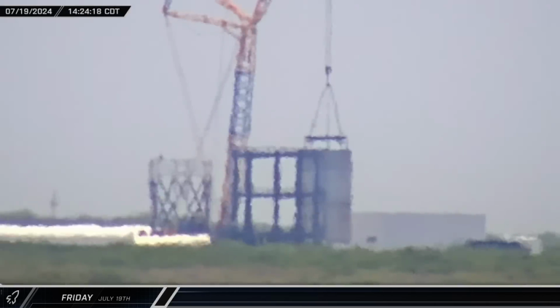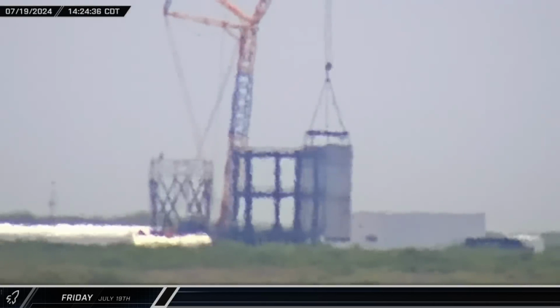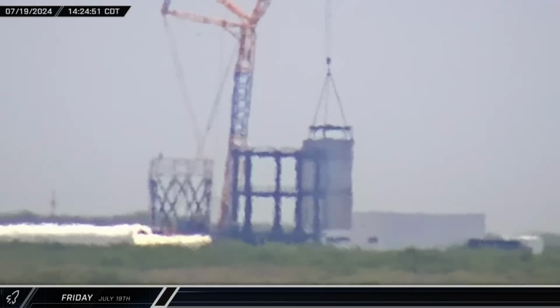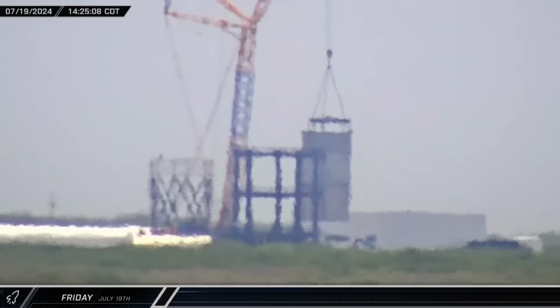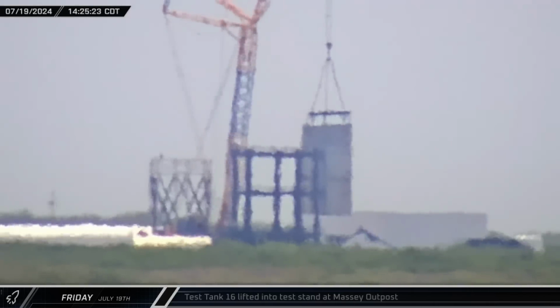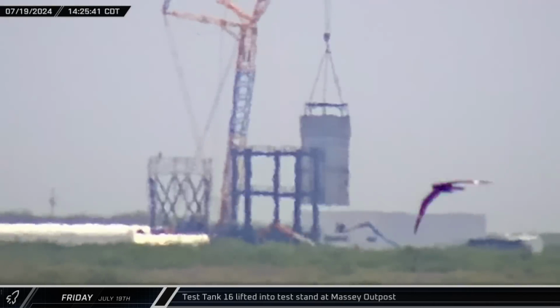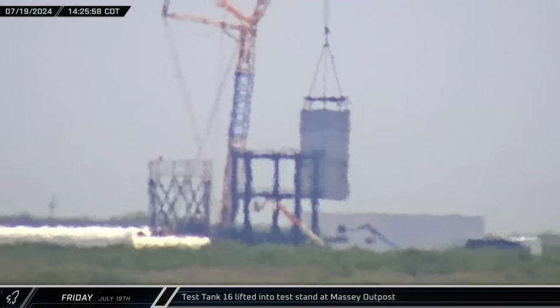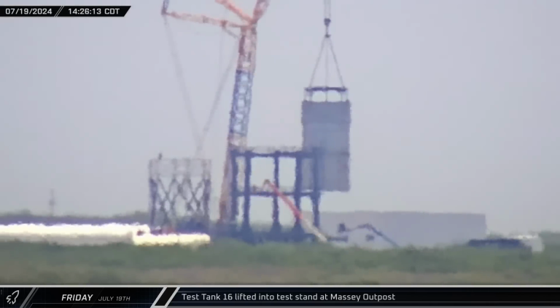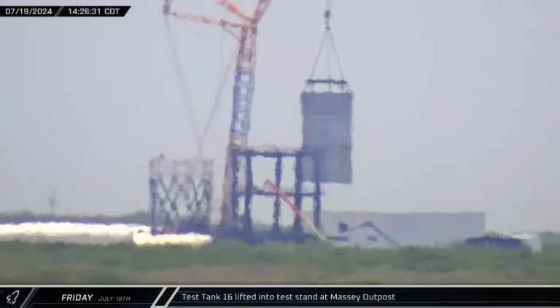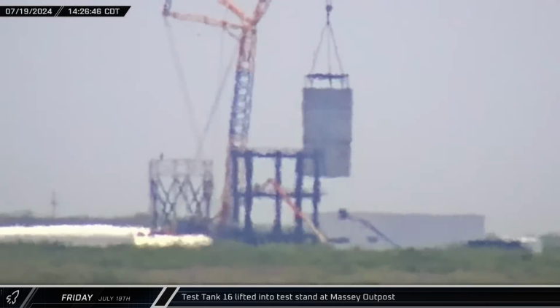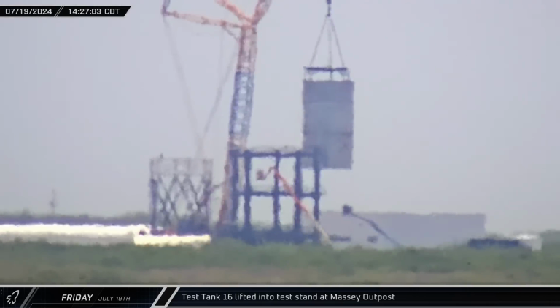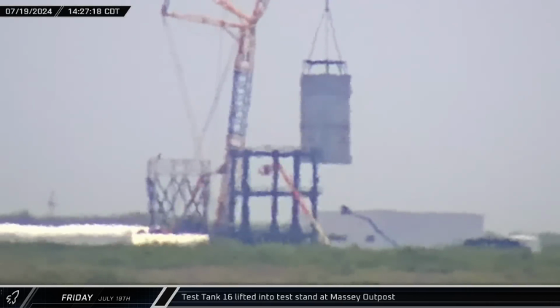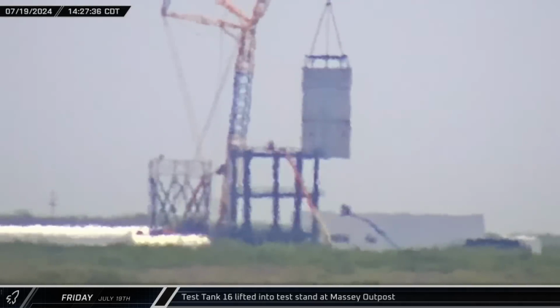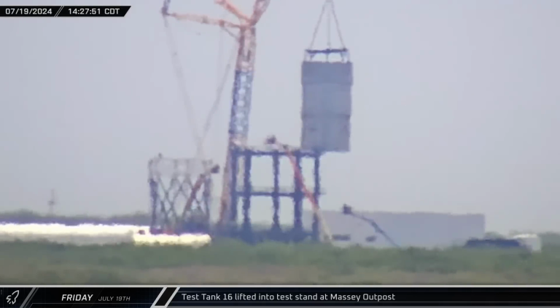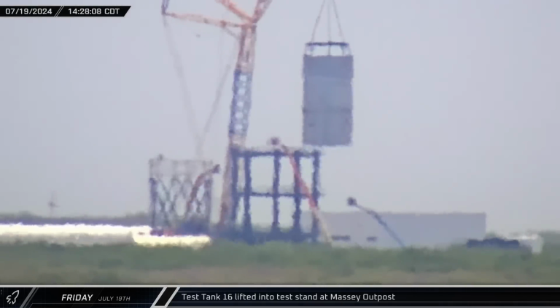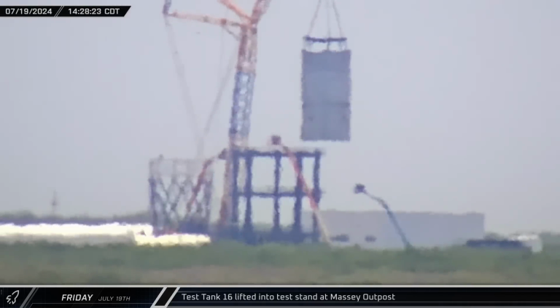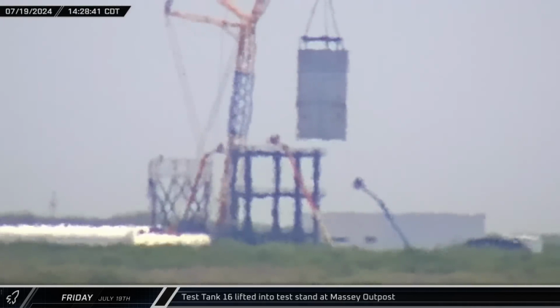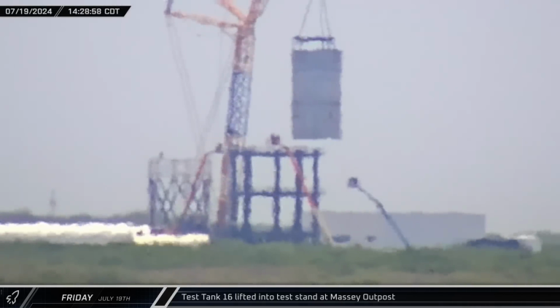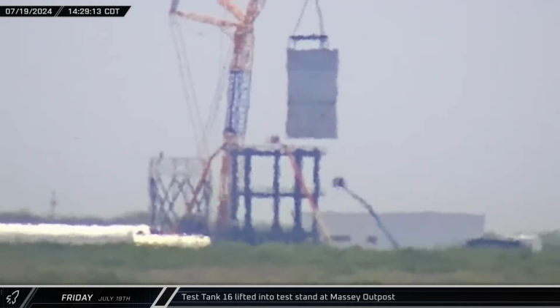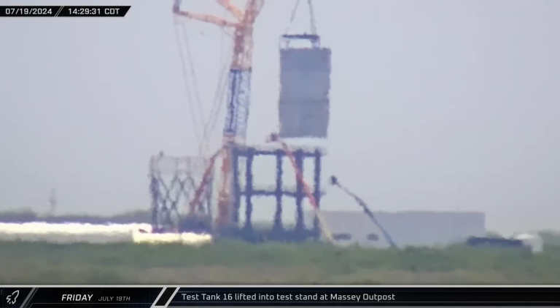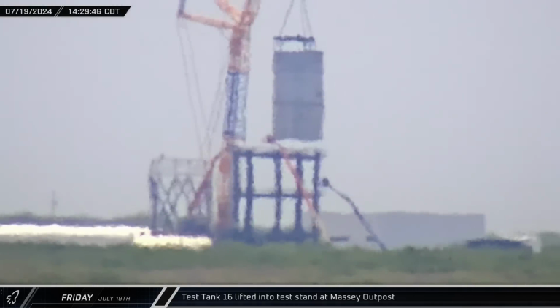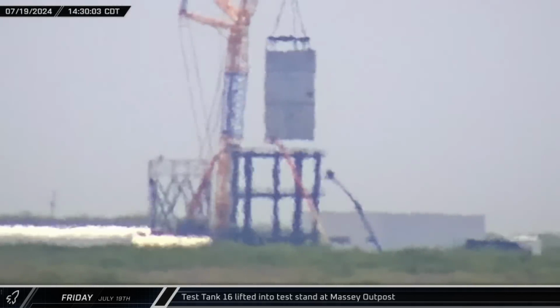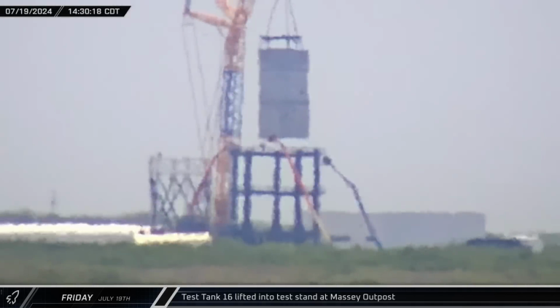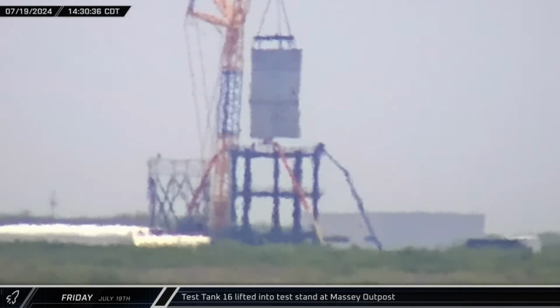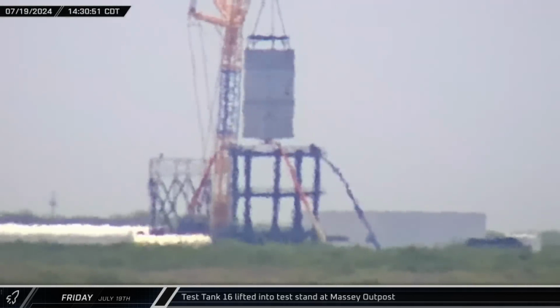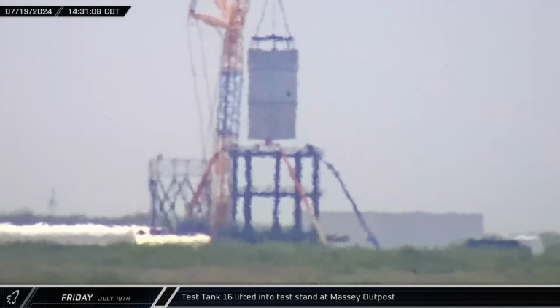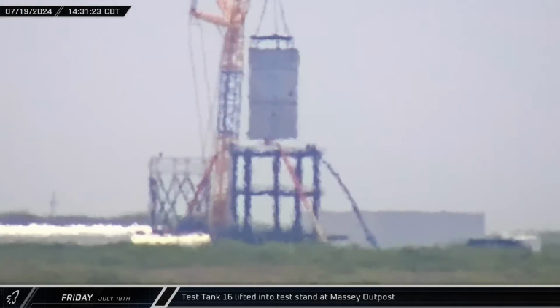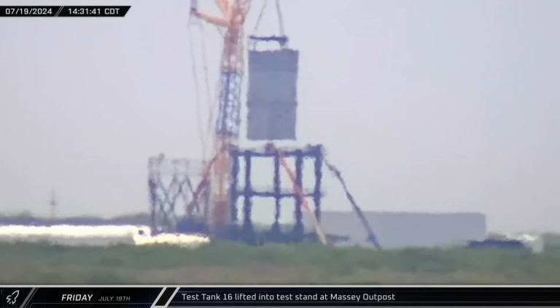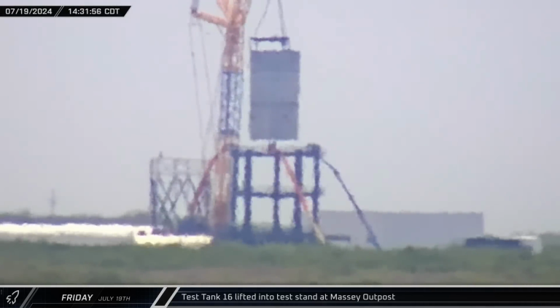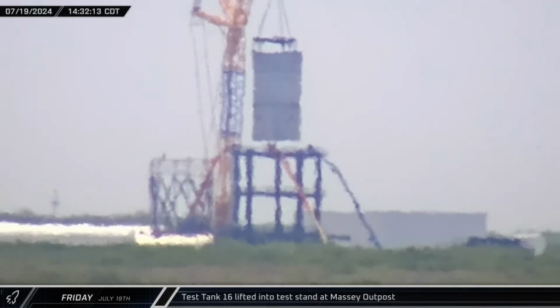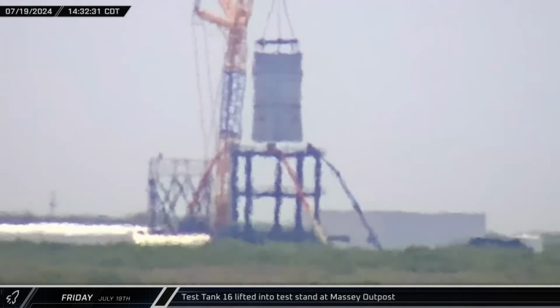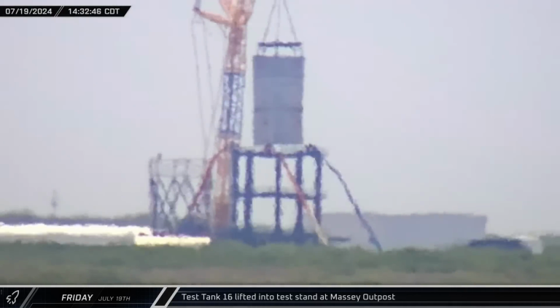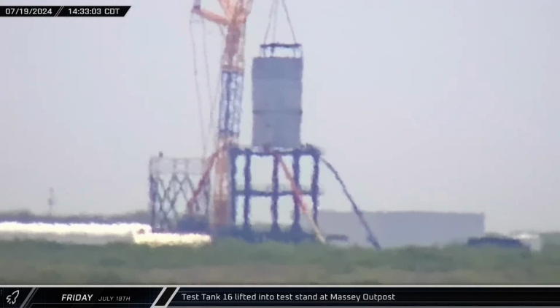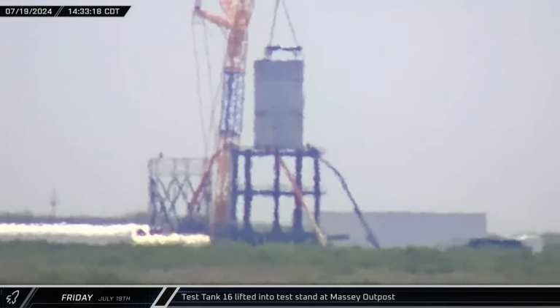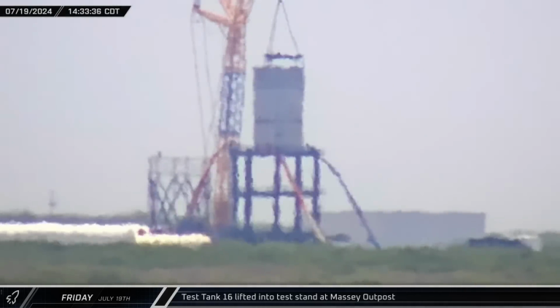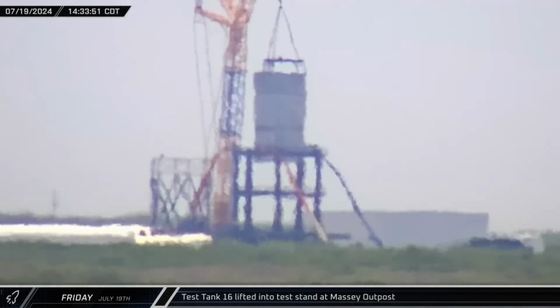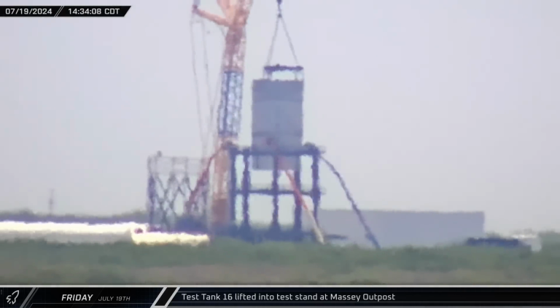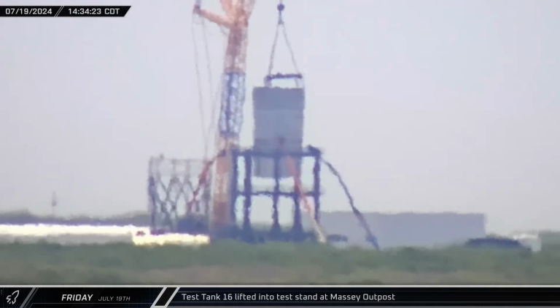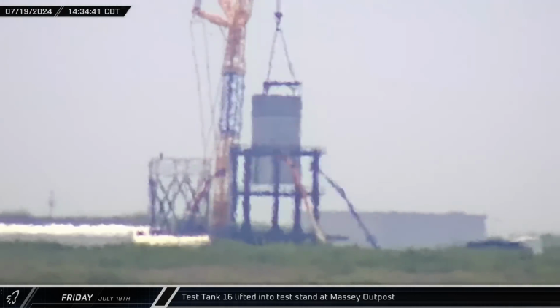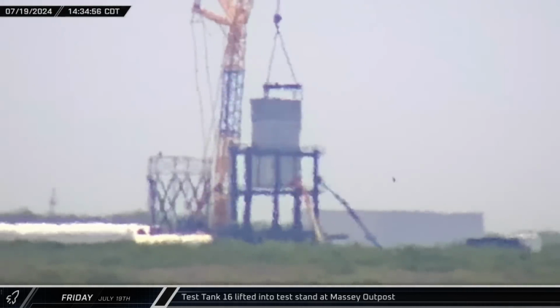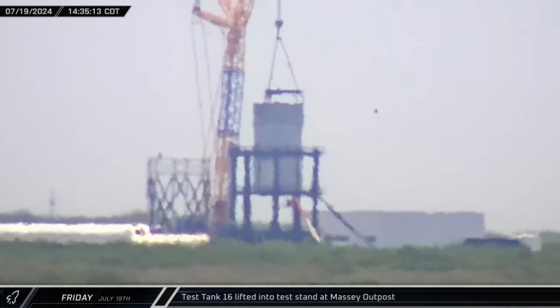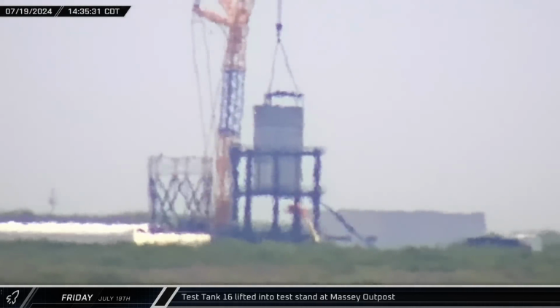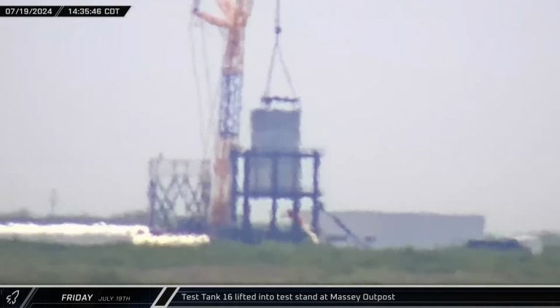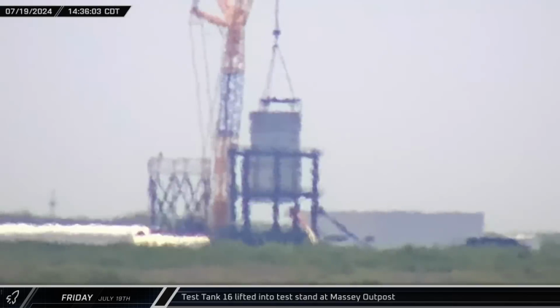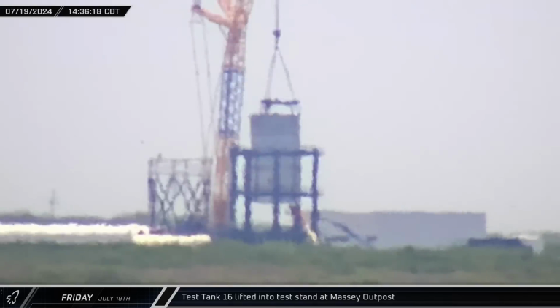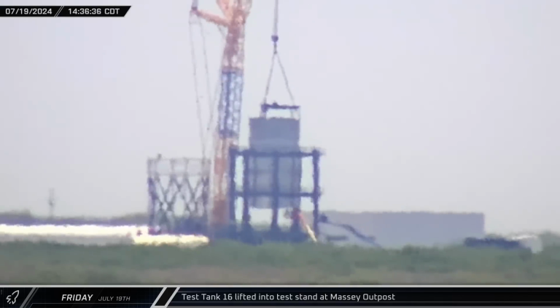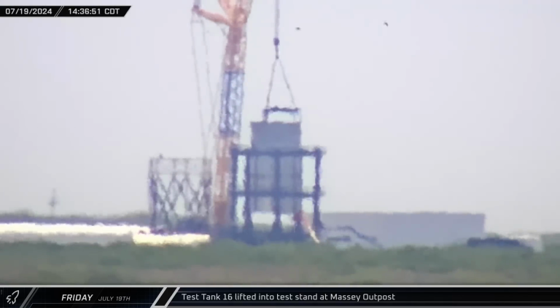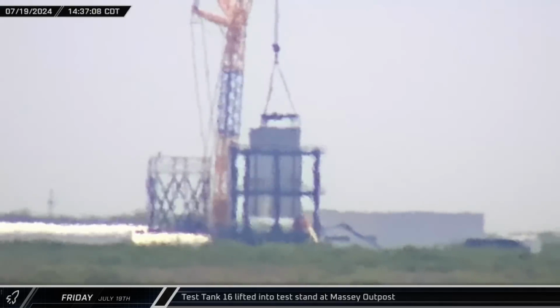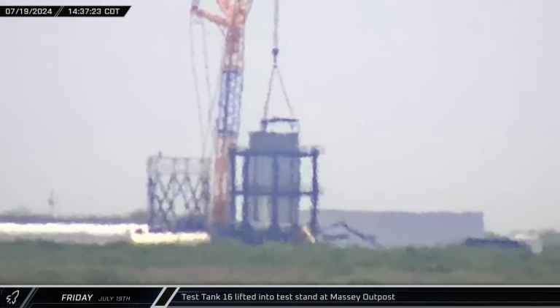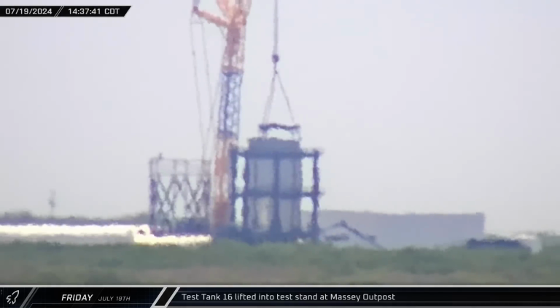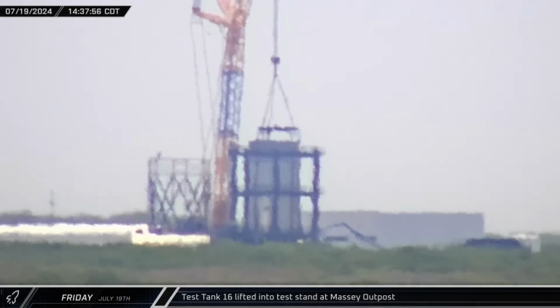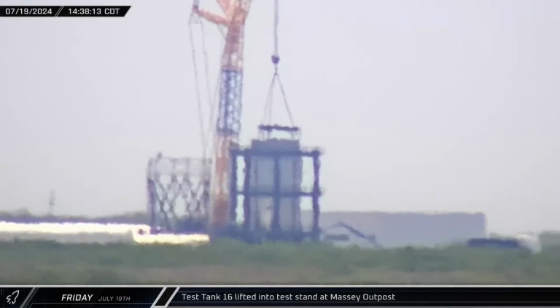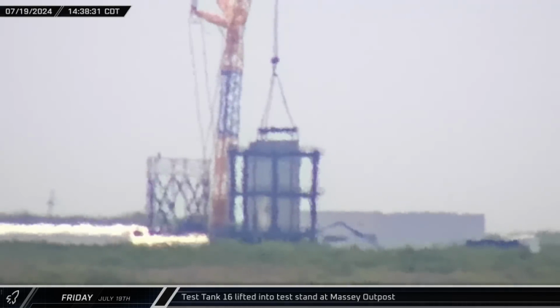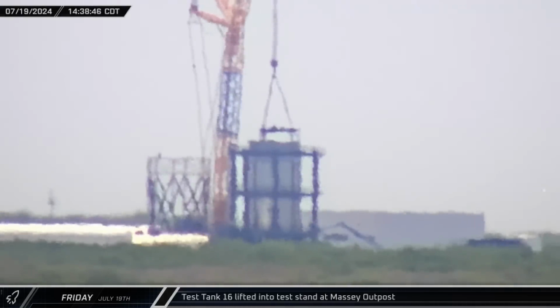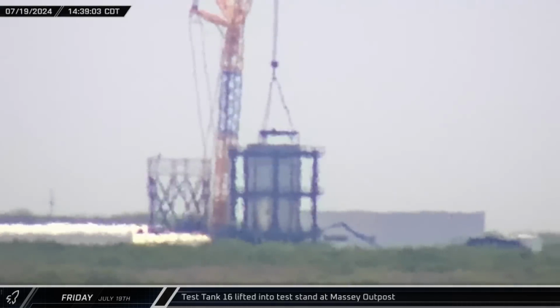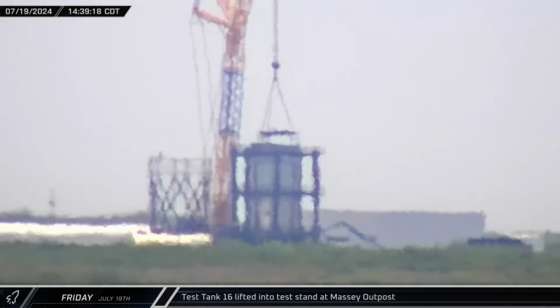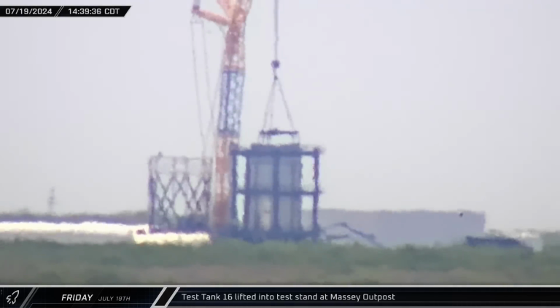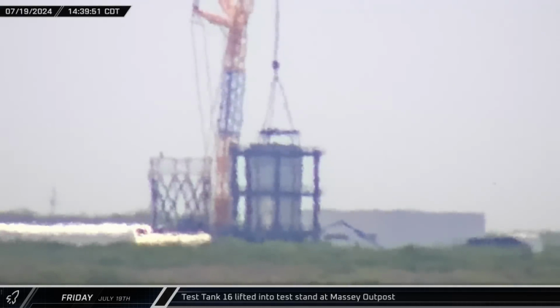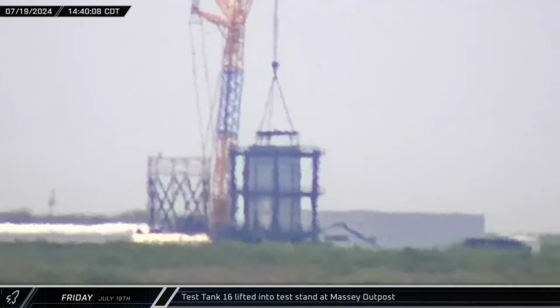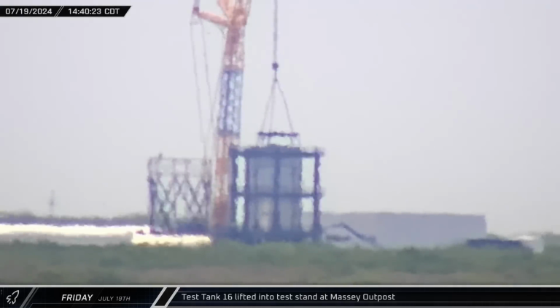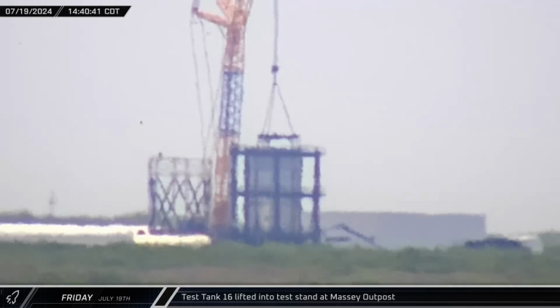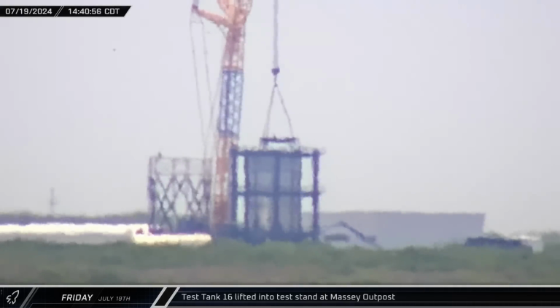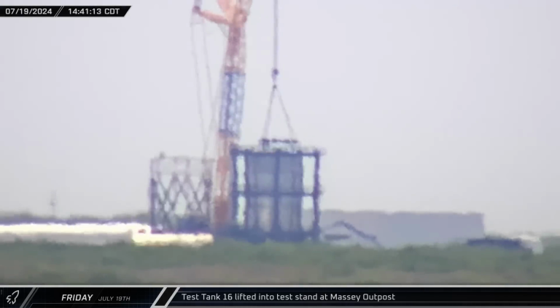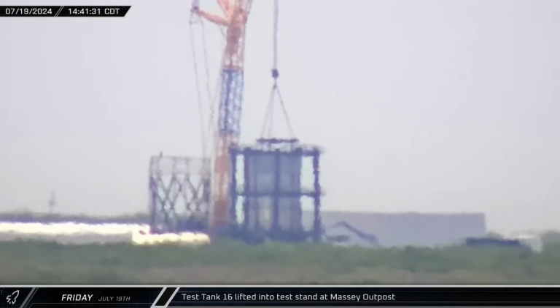After a few hours of preparation, Test Tank 16 was lifted into the flight load test stand at Massey's Outpost.